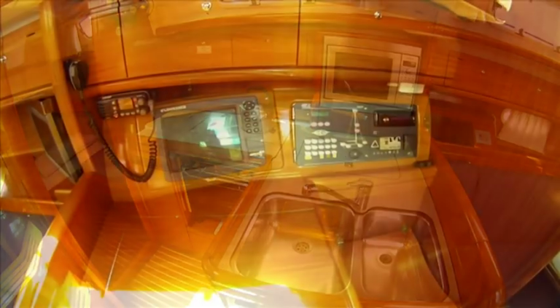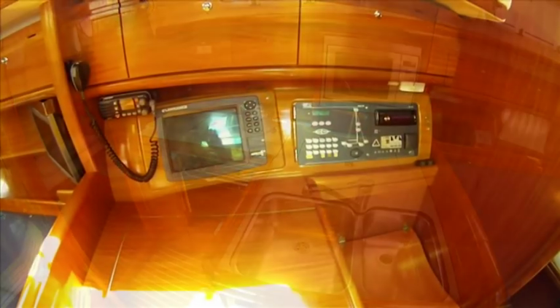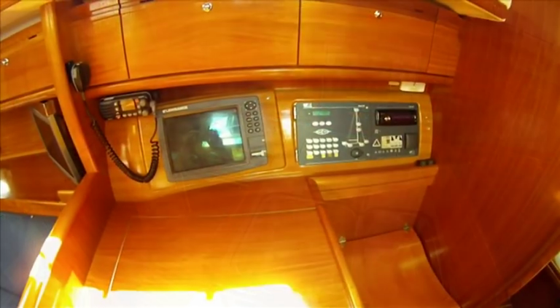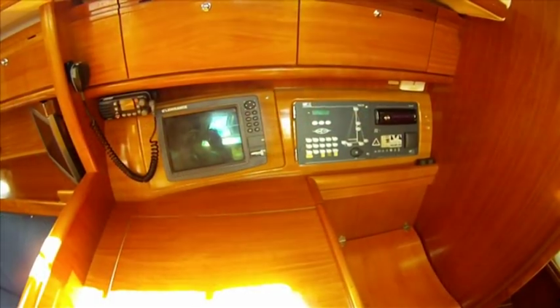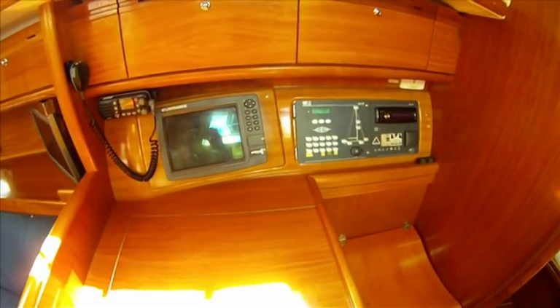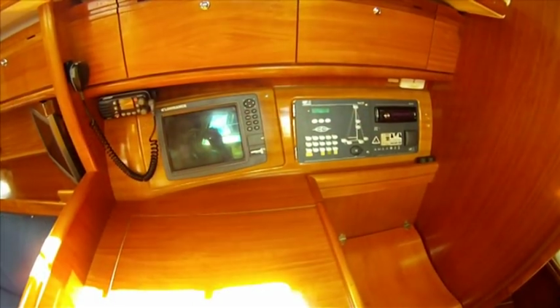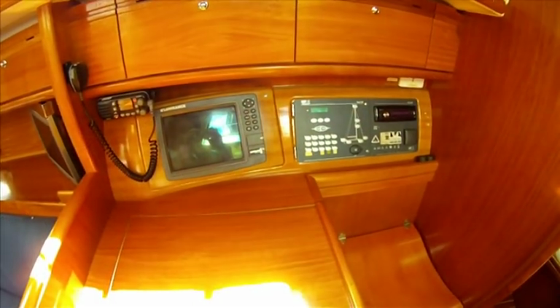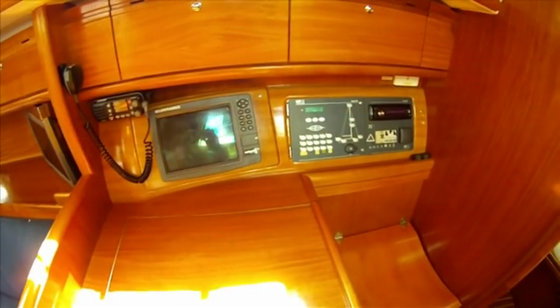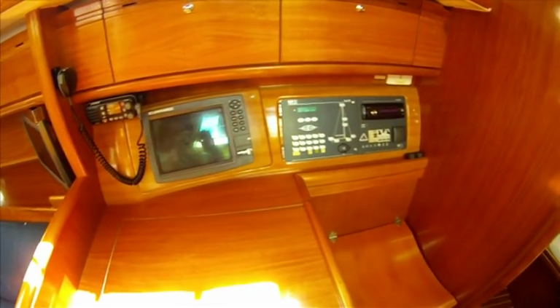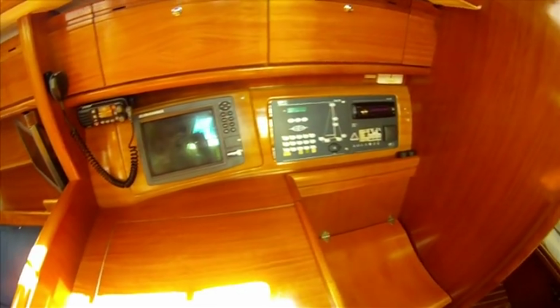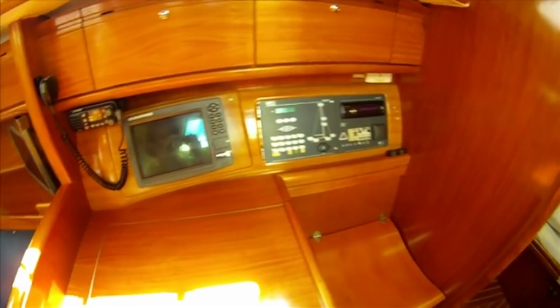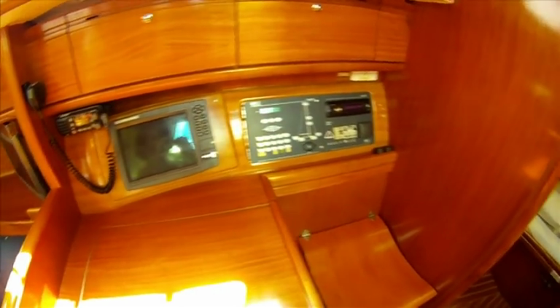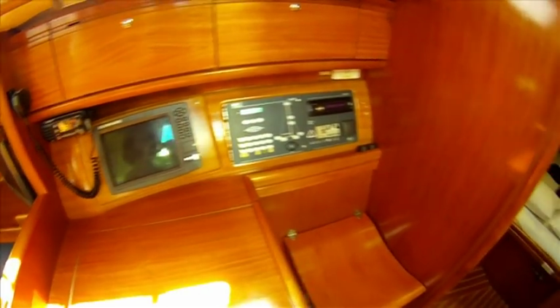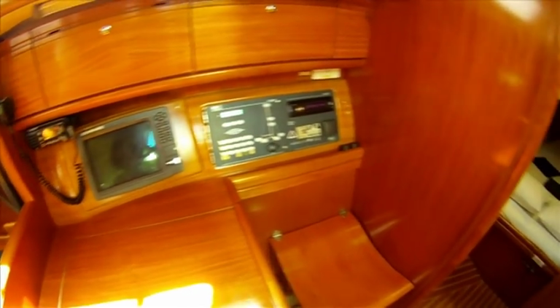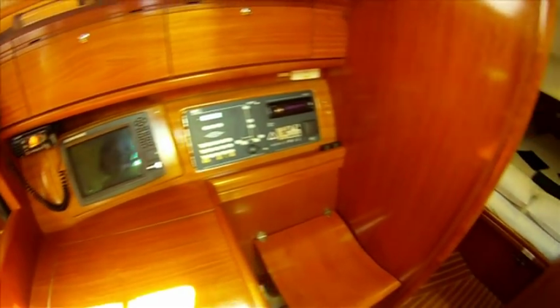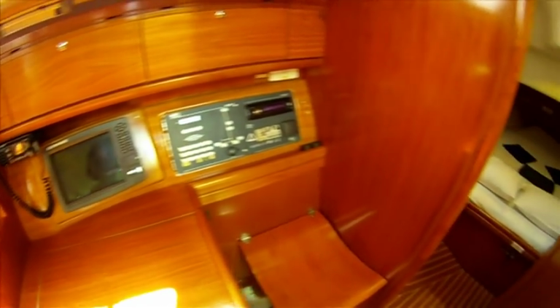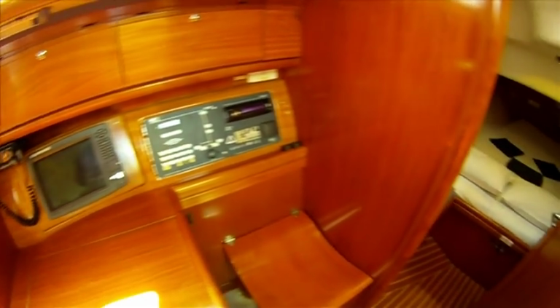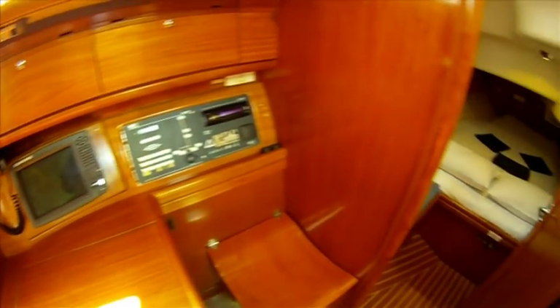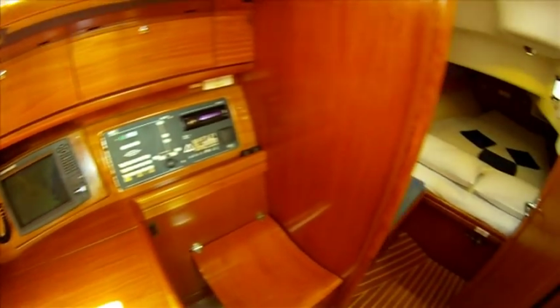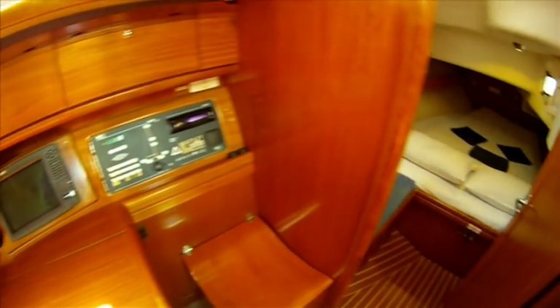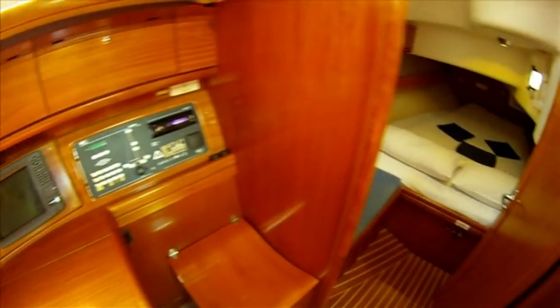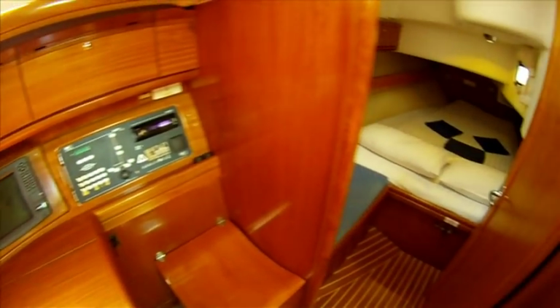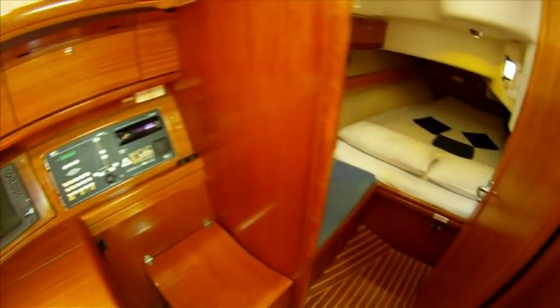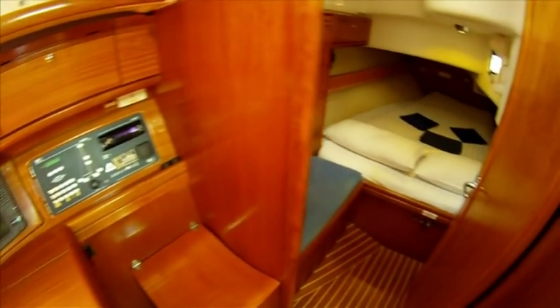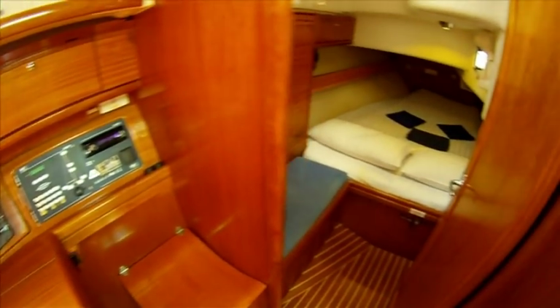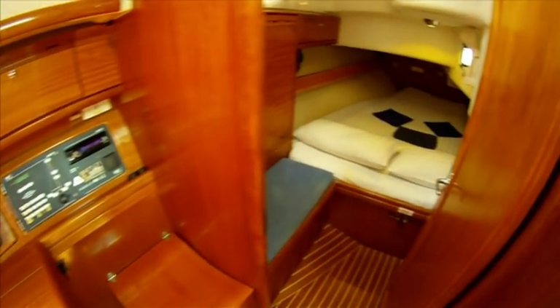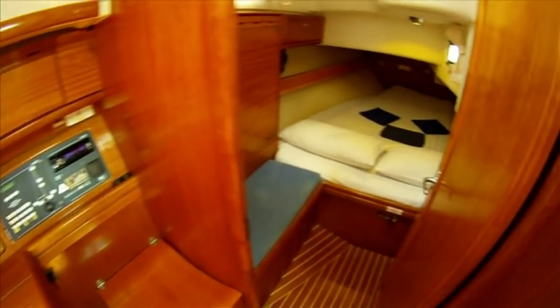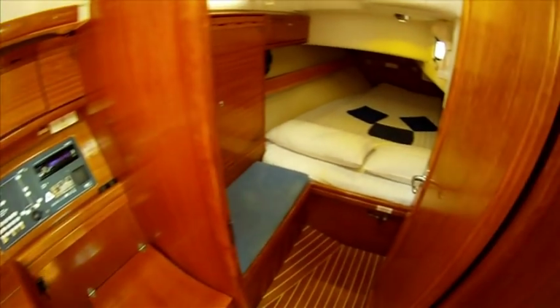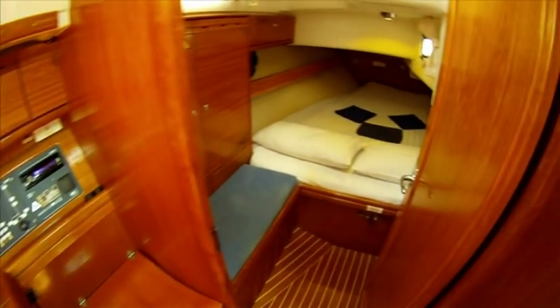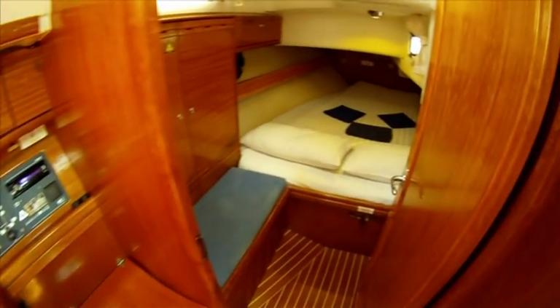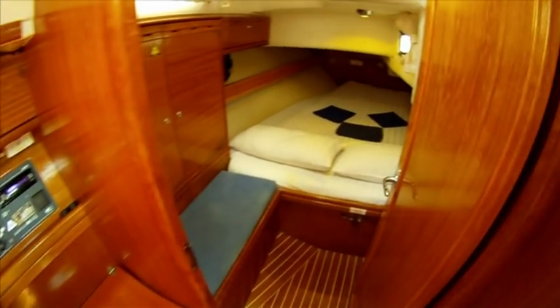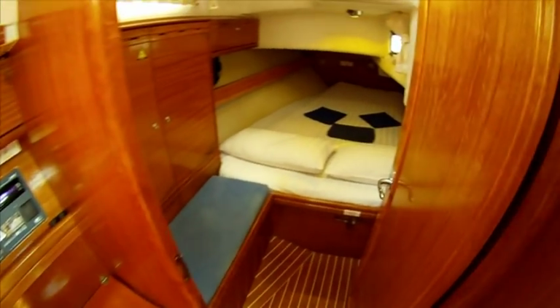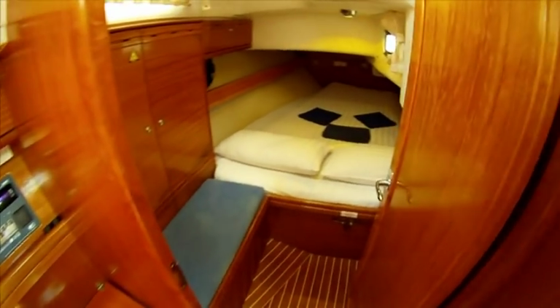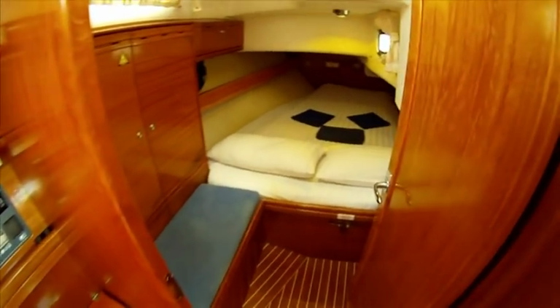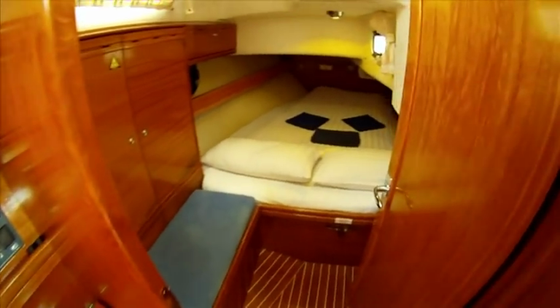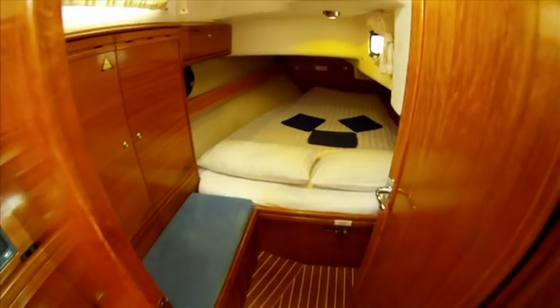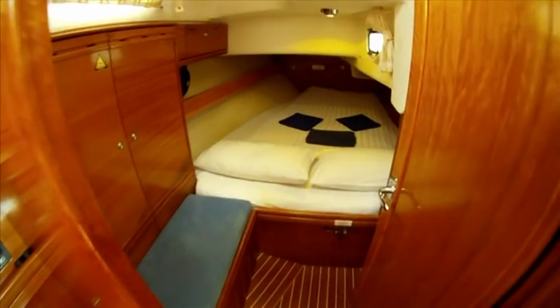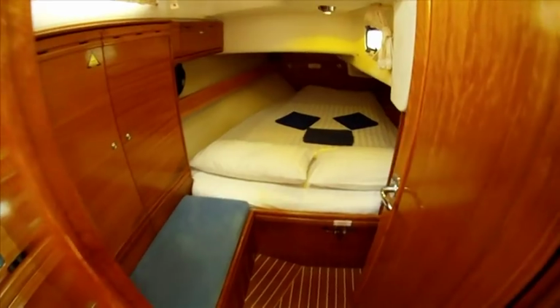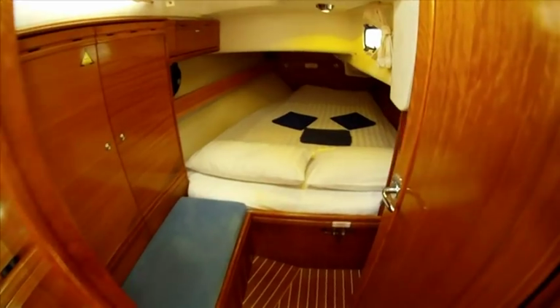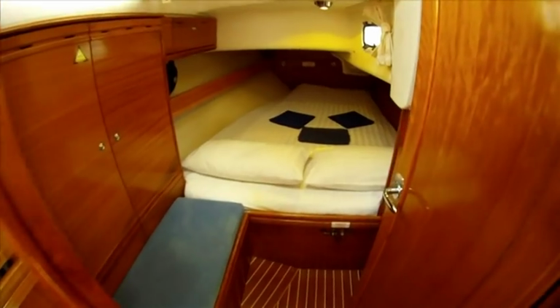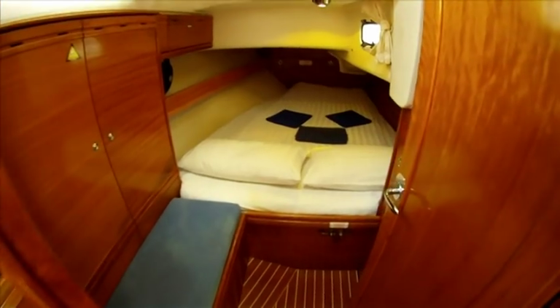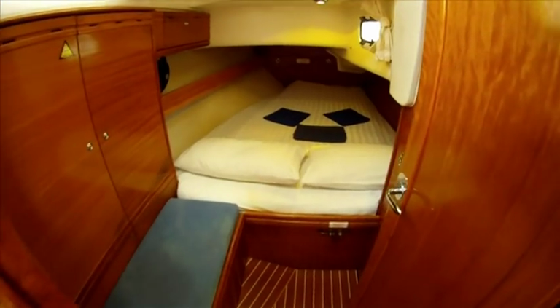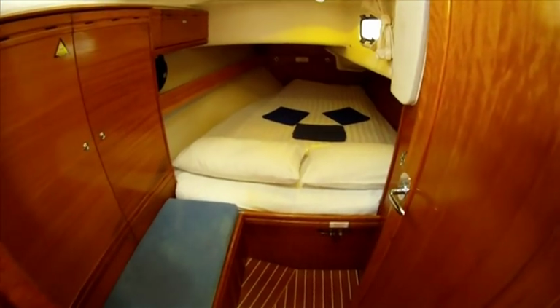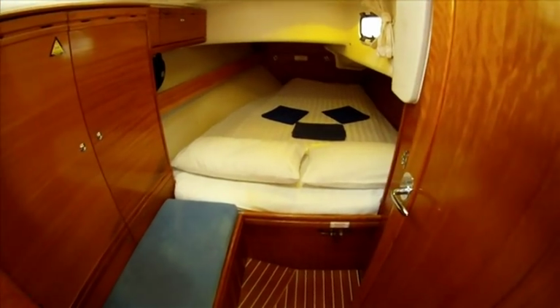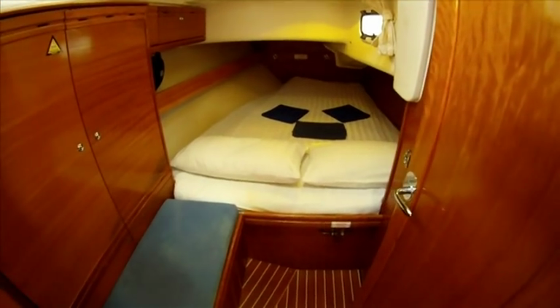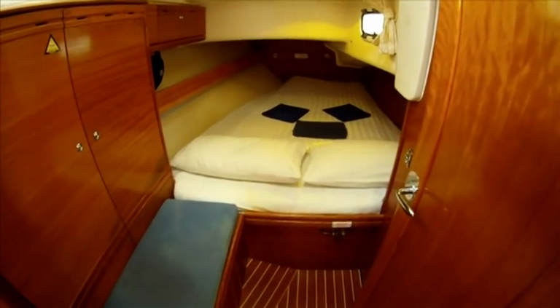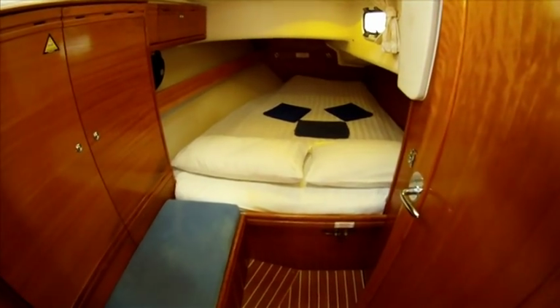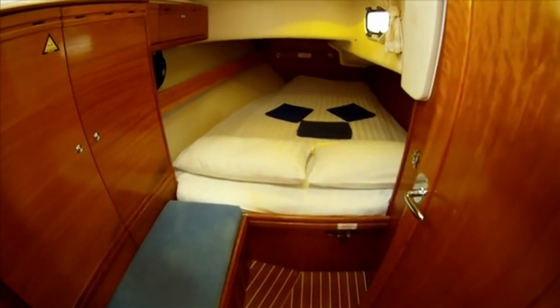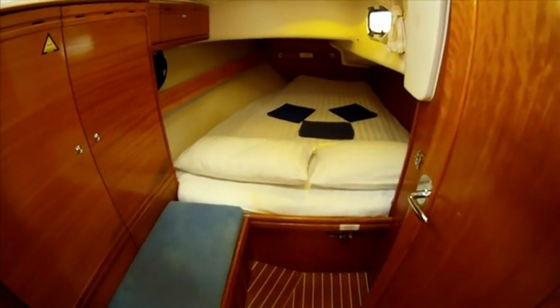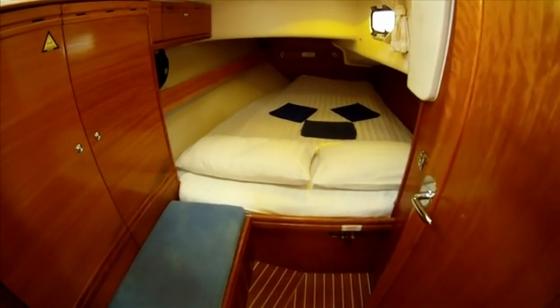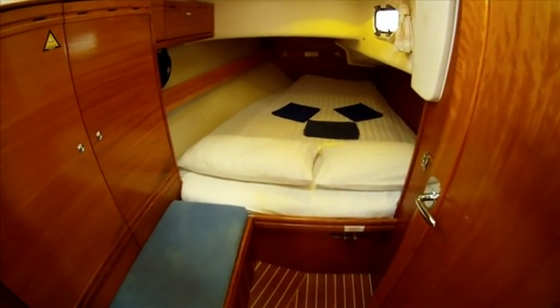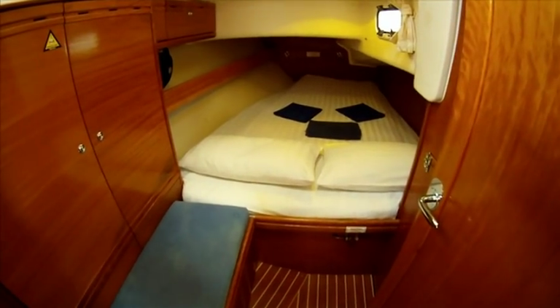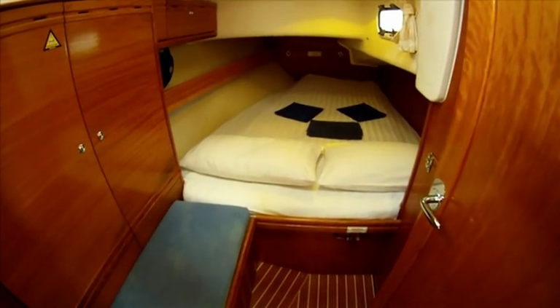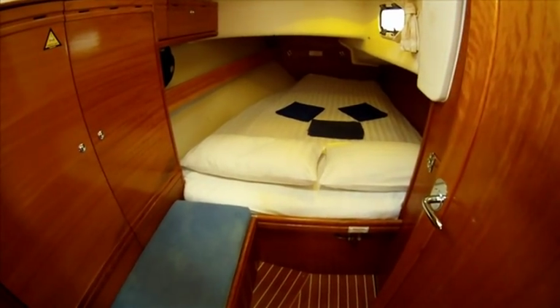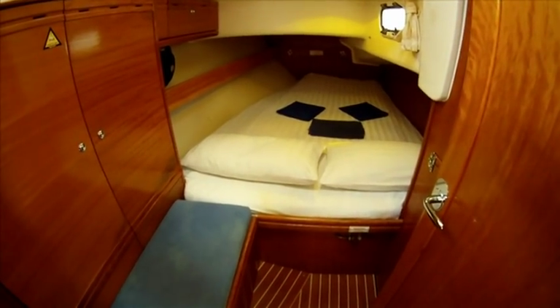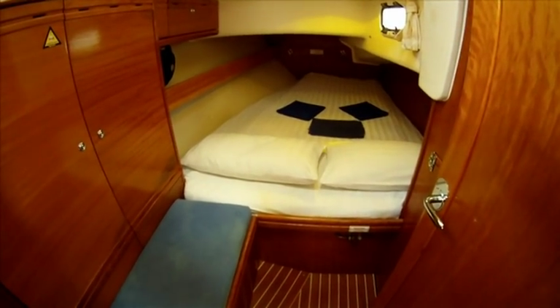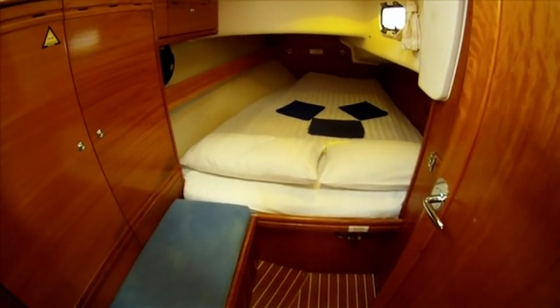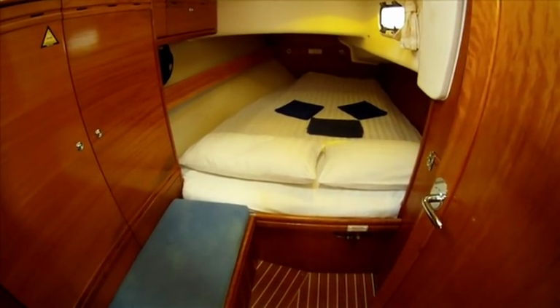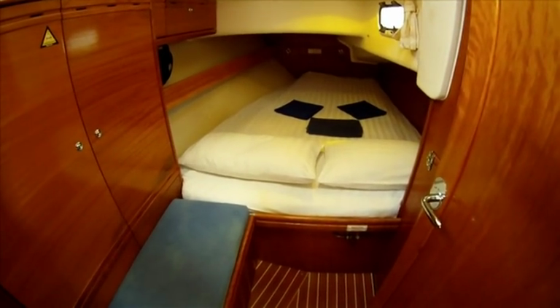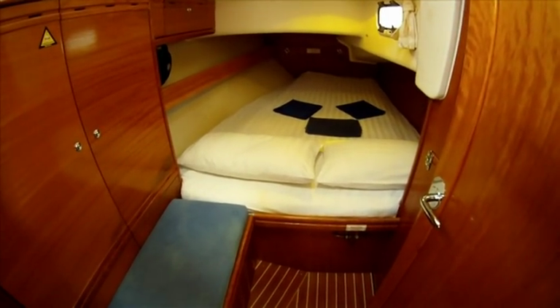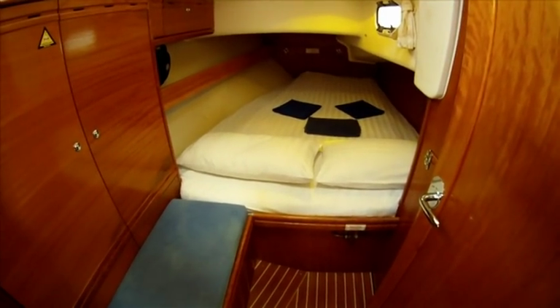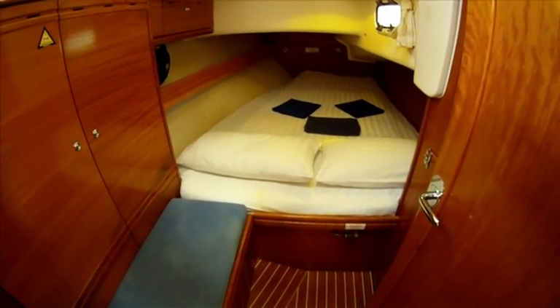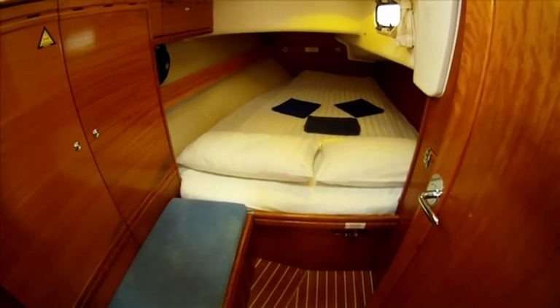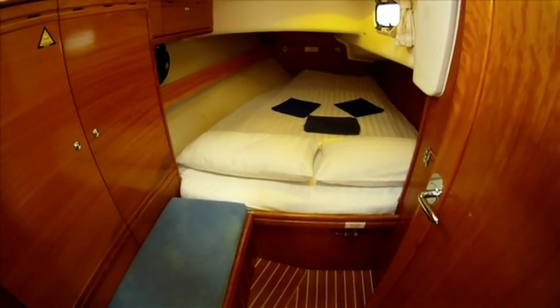Behind the saloon is a navigation area which has an additional chart plotter, leading onto another cabin with a double bed.